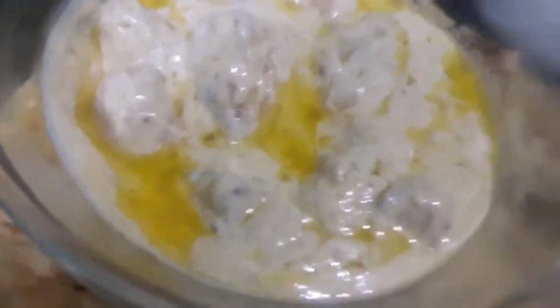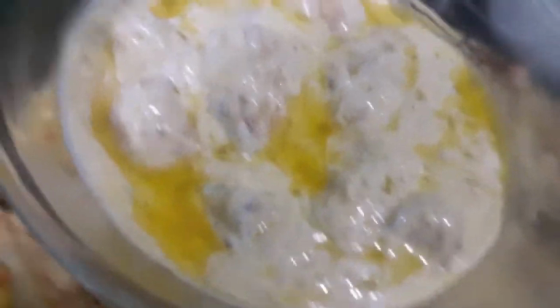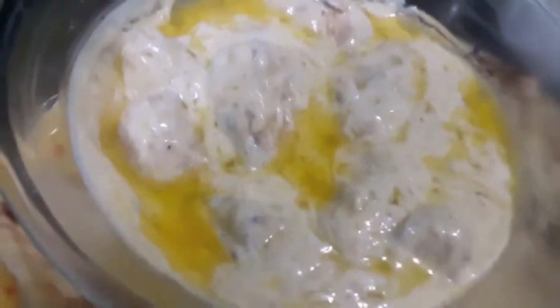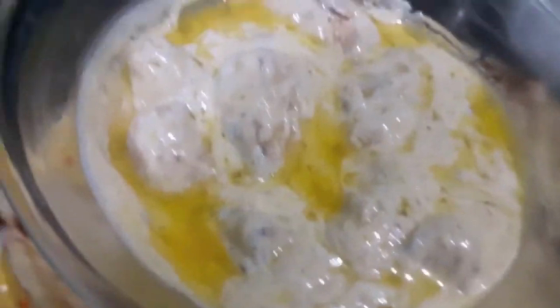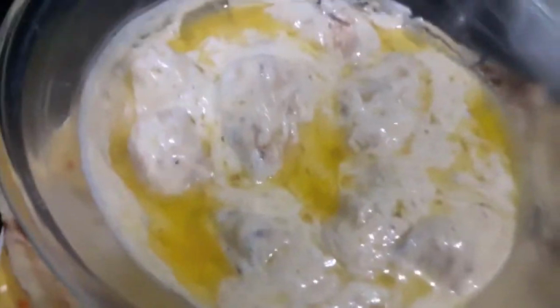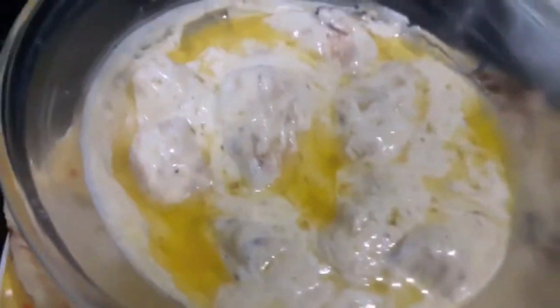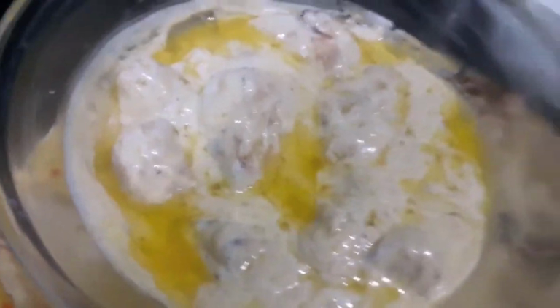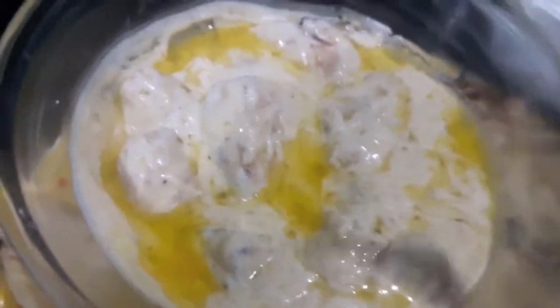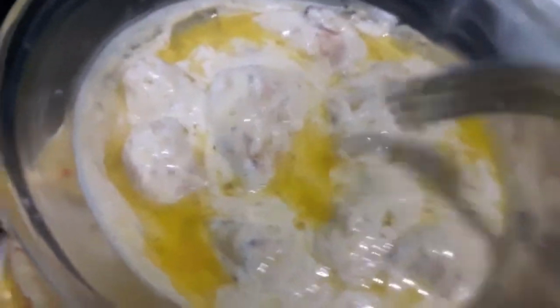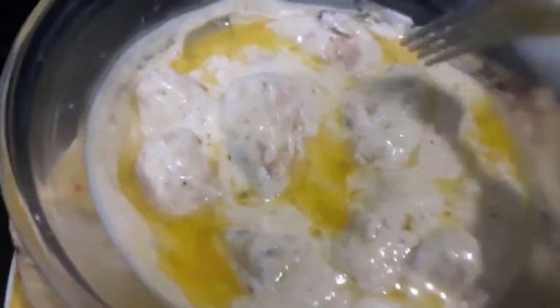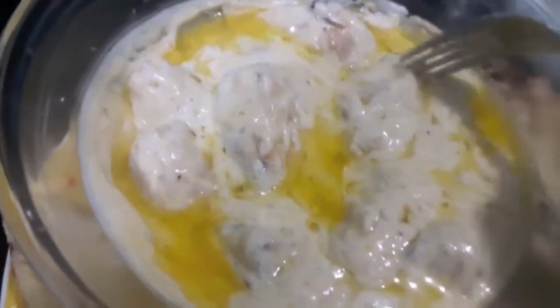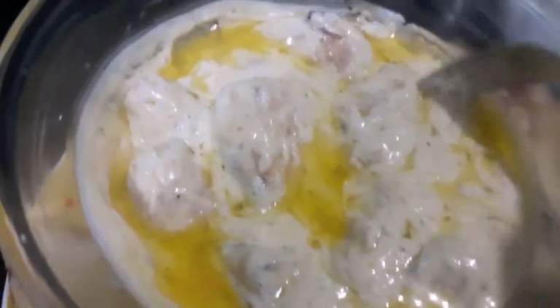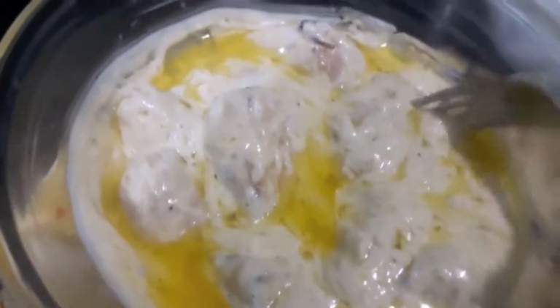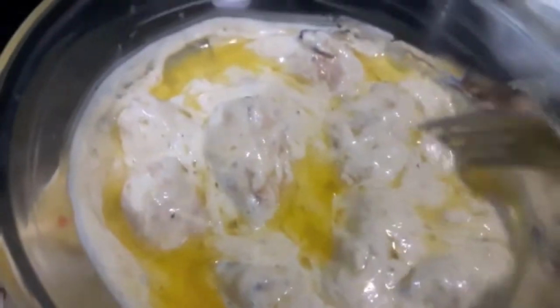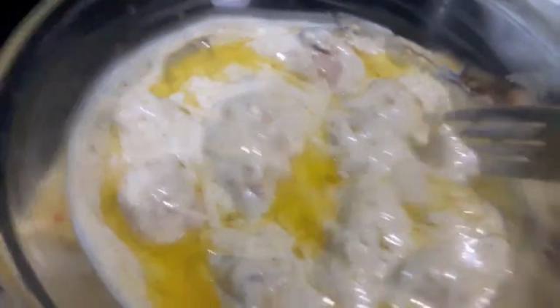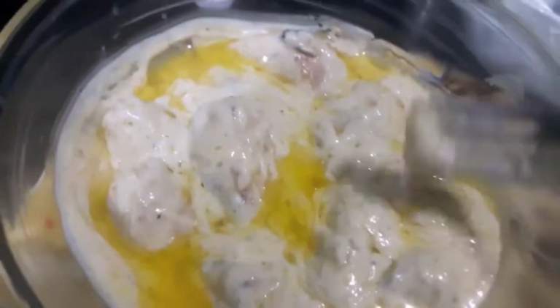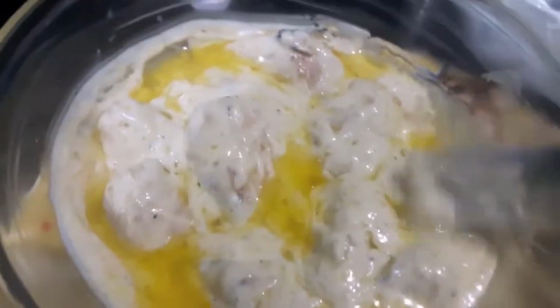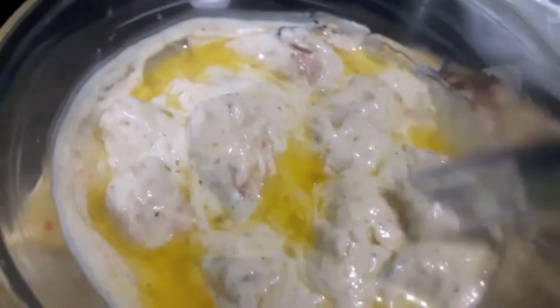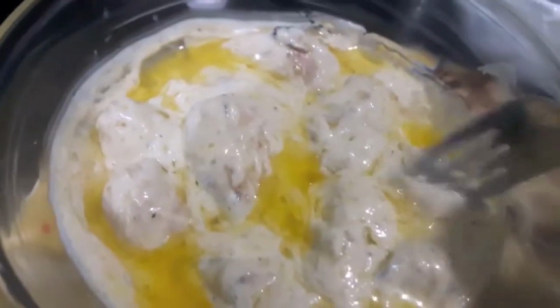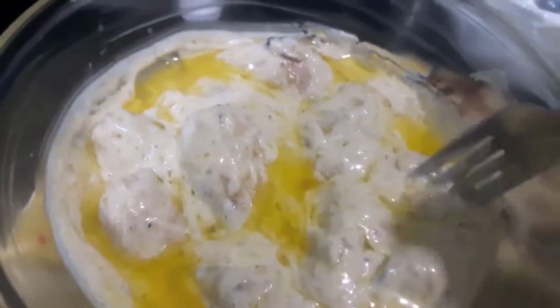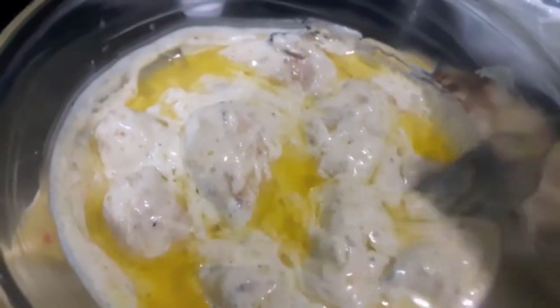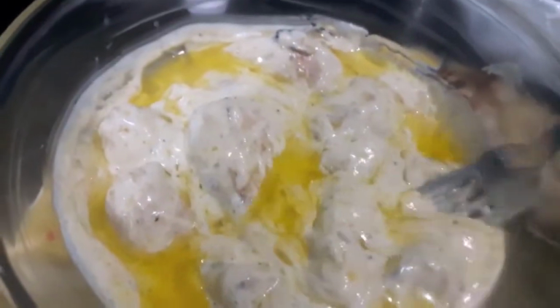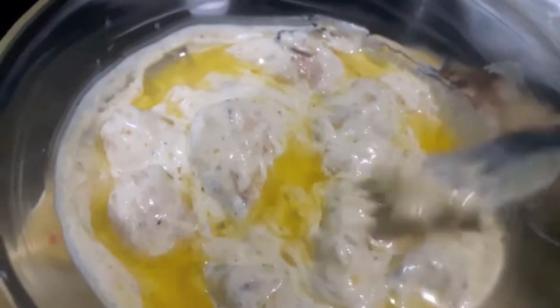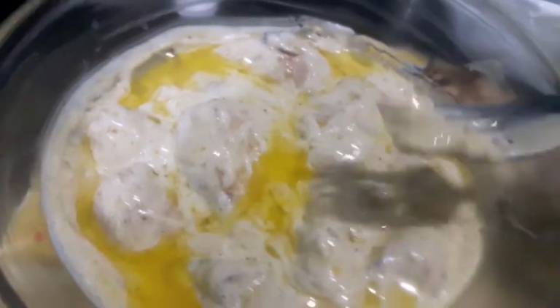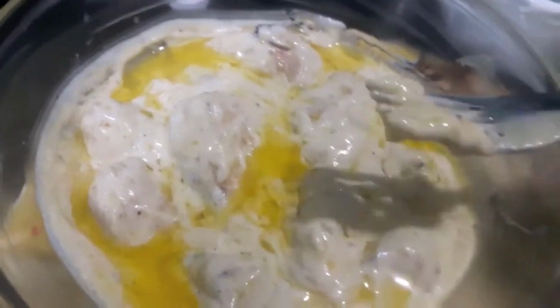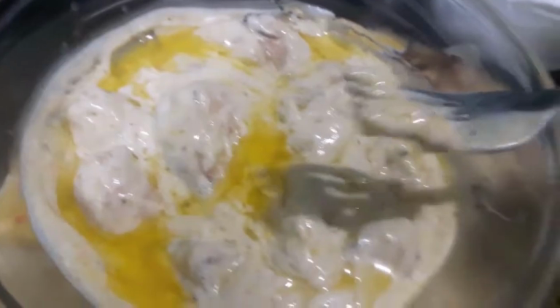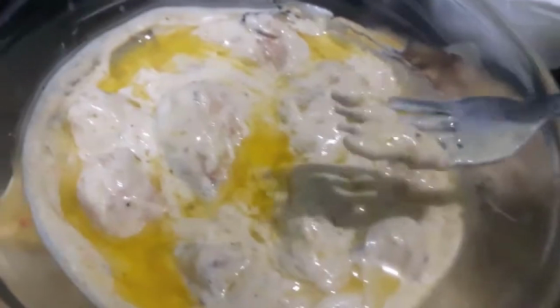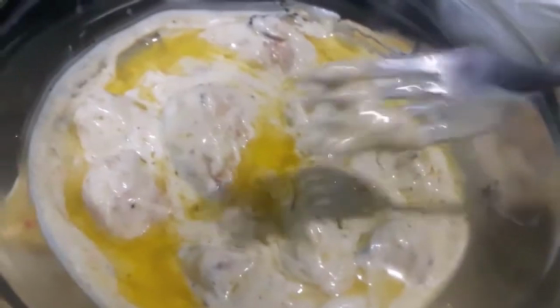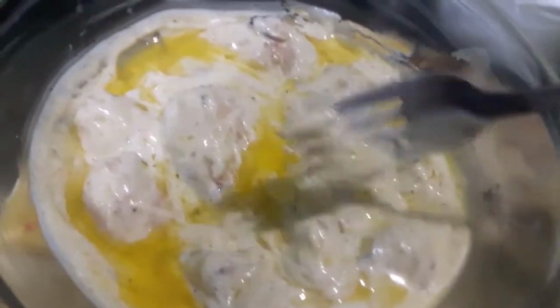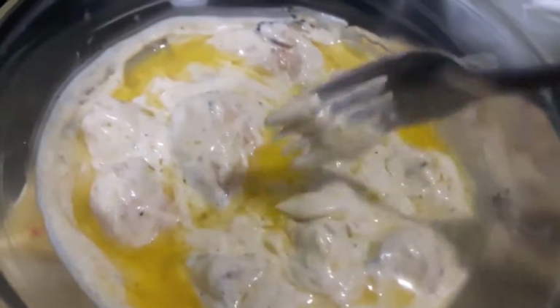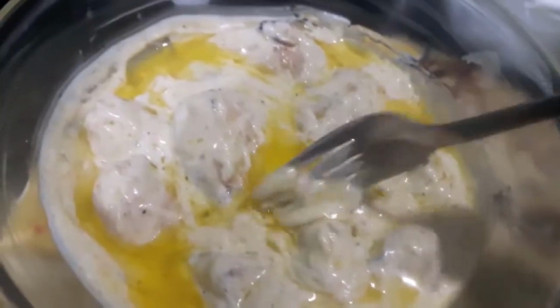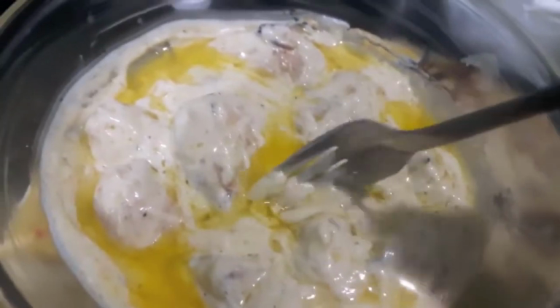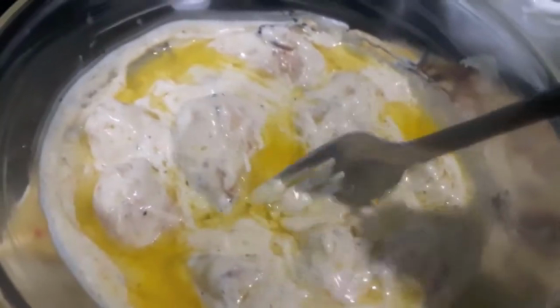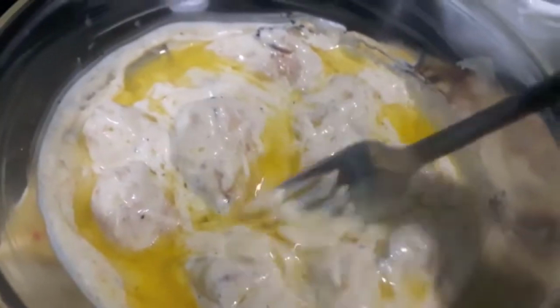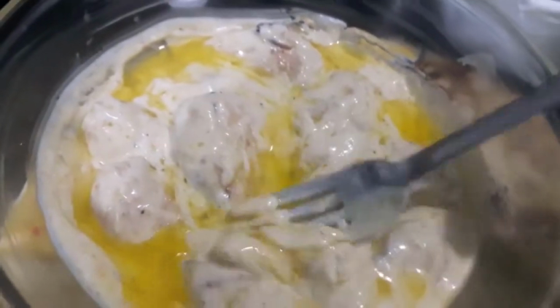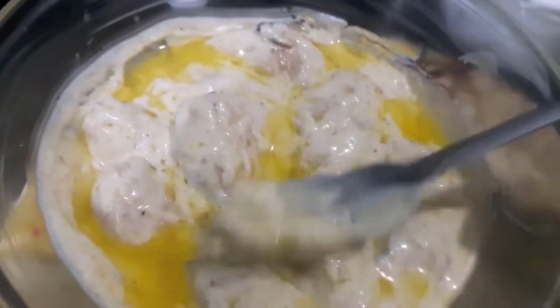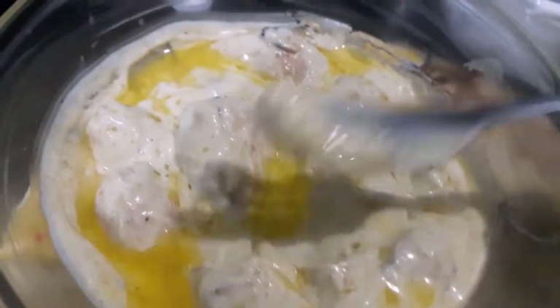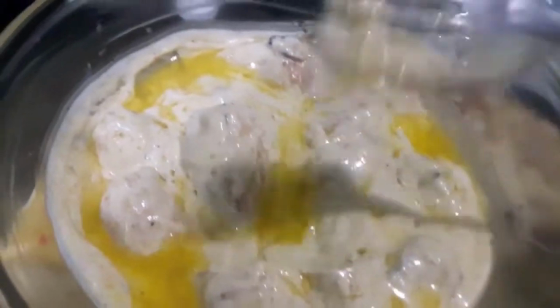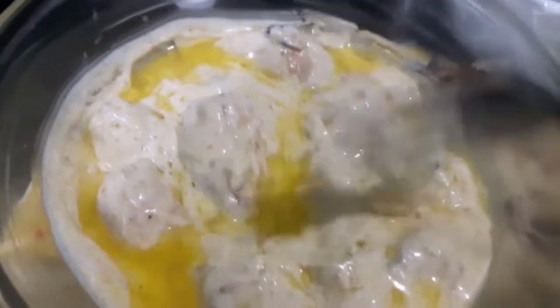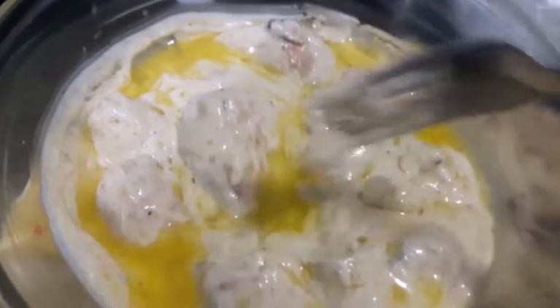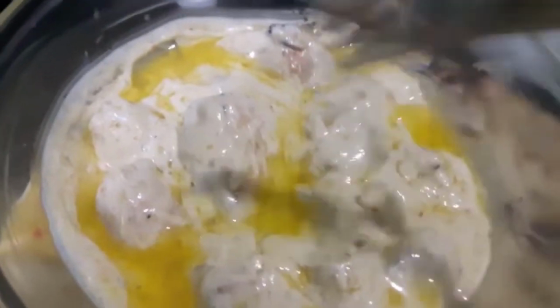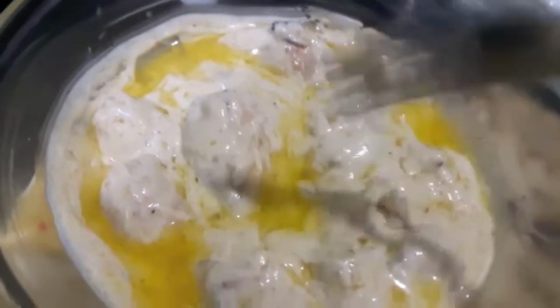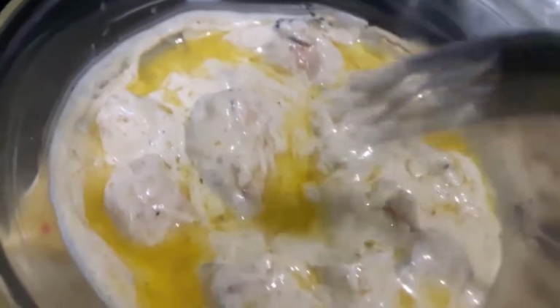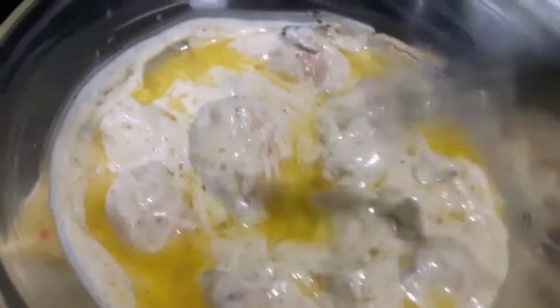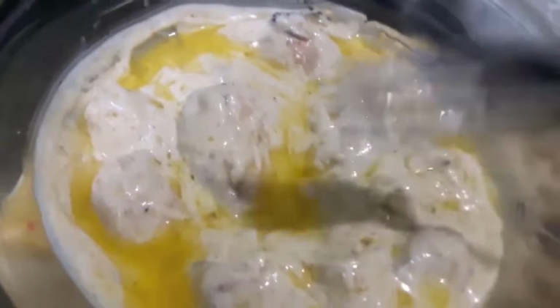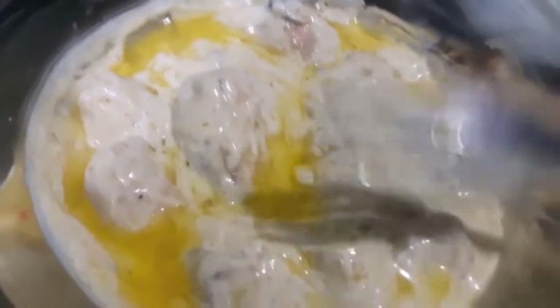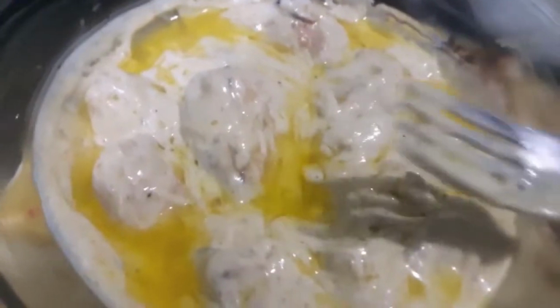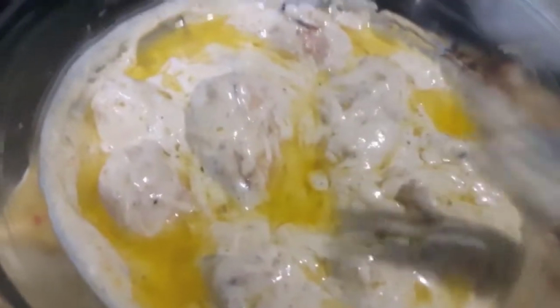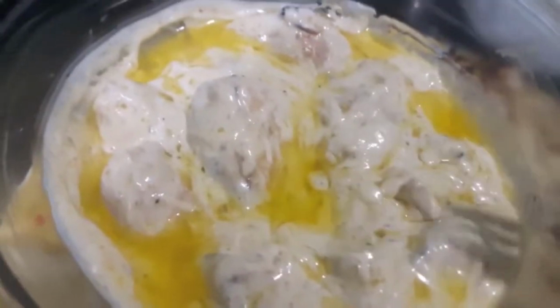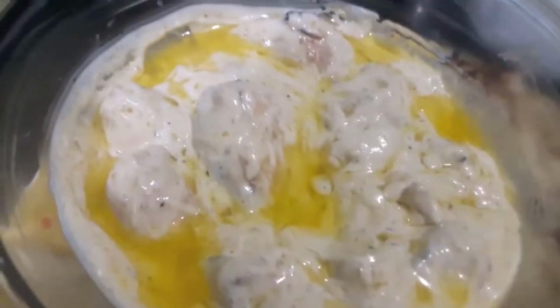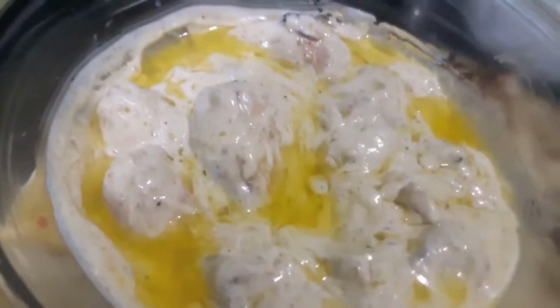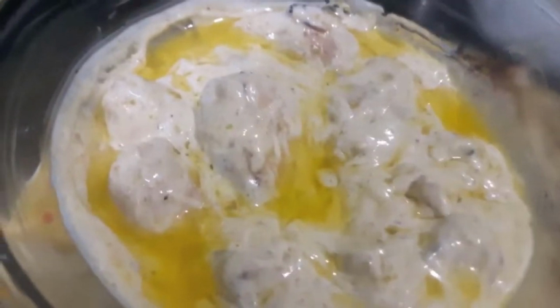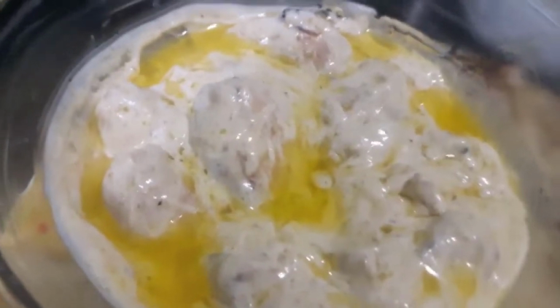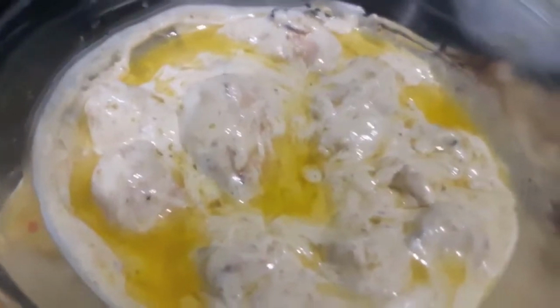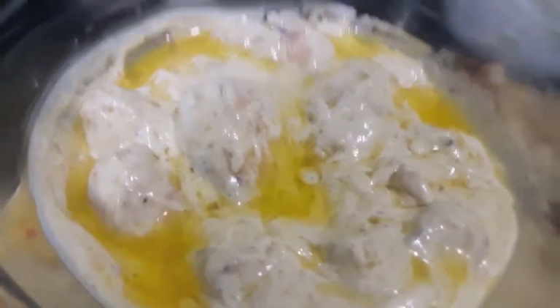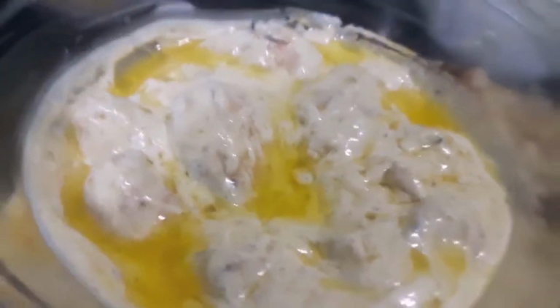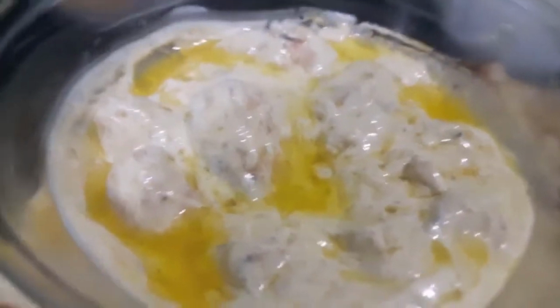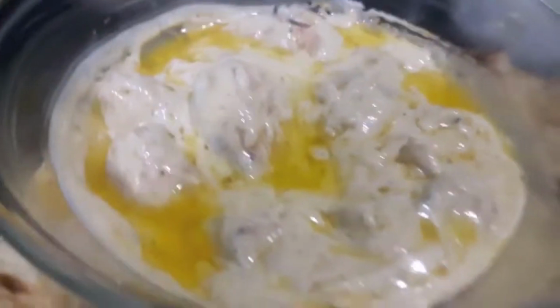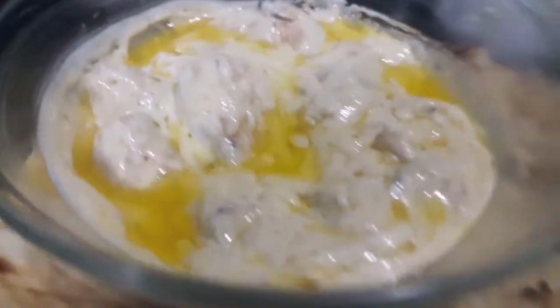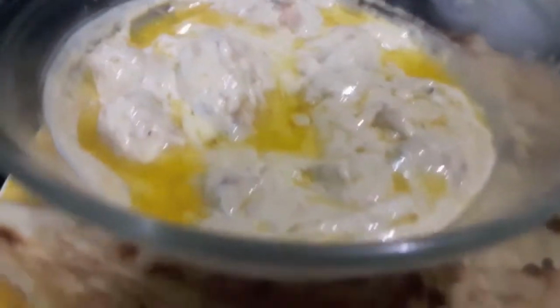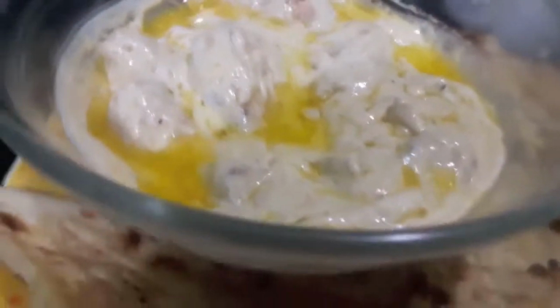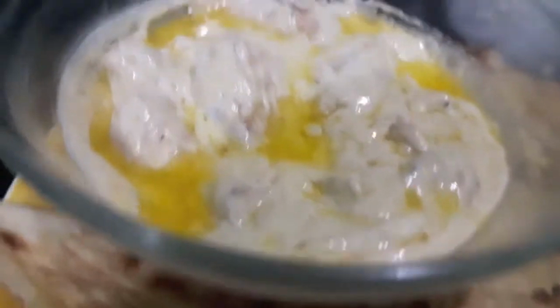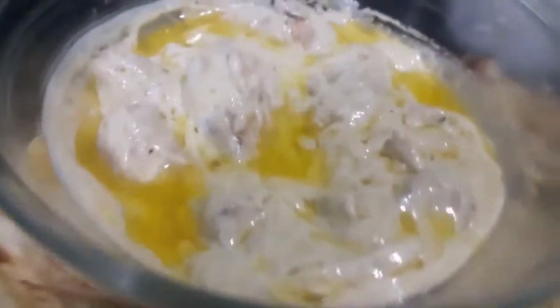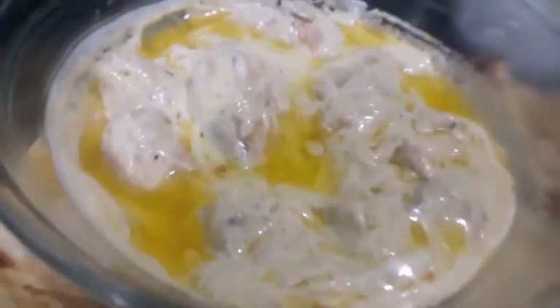Dhindi Zayika style Afghani Malai Tikka is done. As you can see, the consistency and texture are just right. Serve it with butter naan.